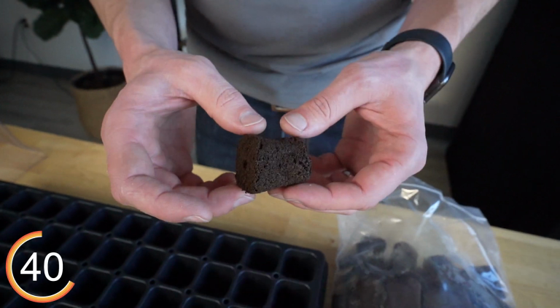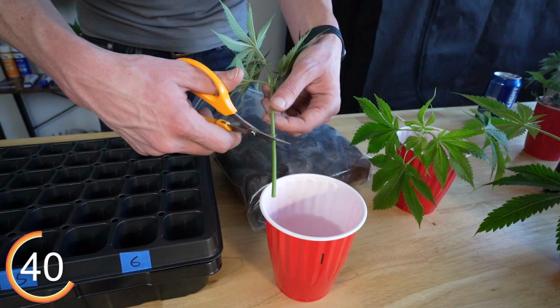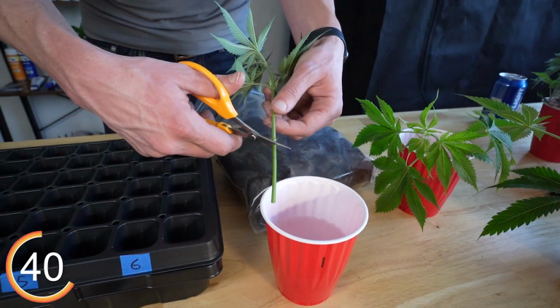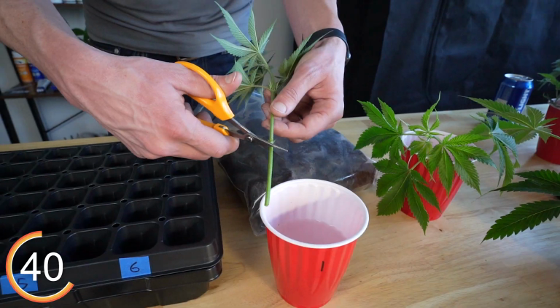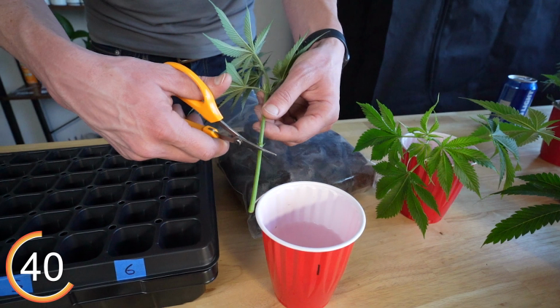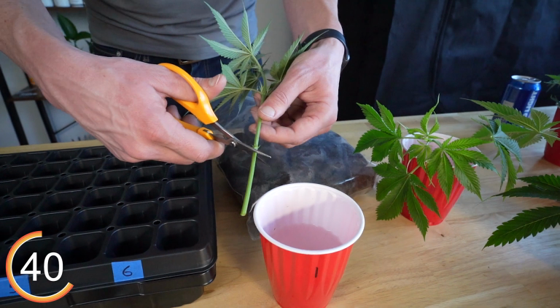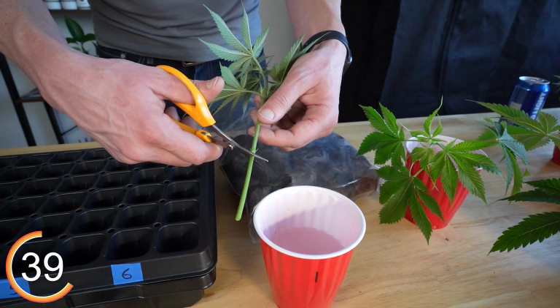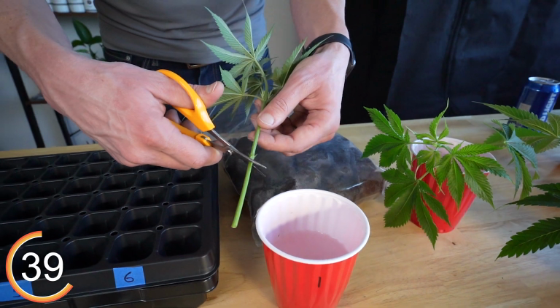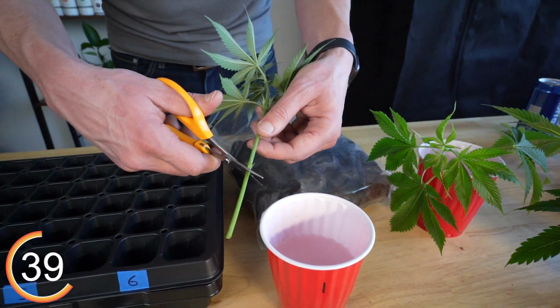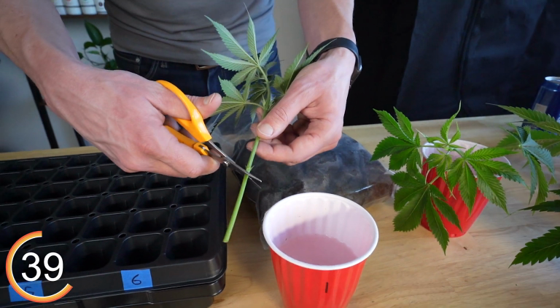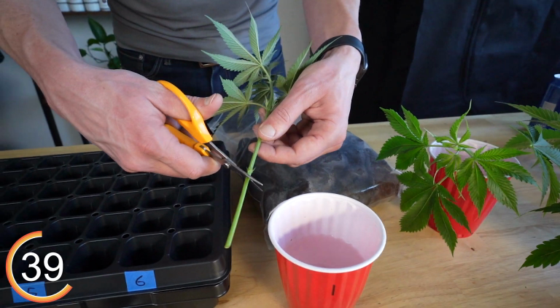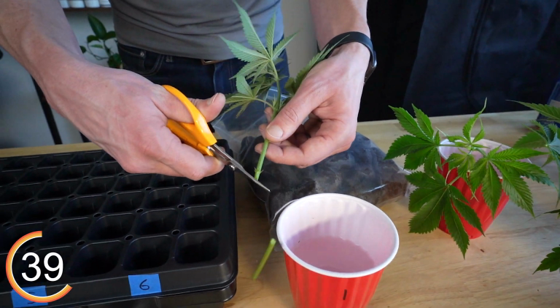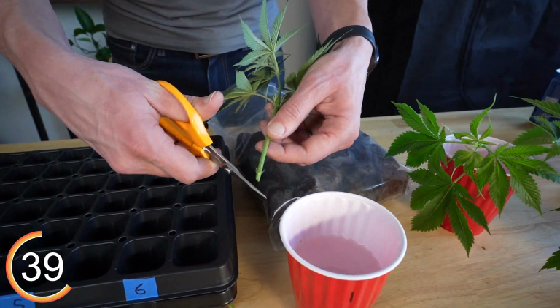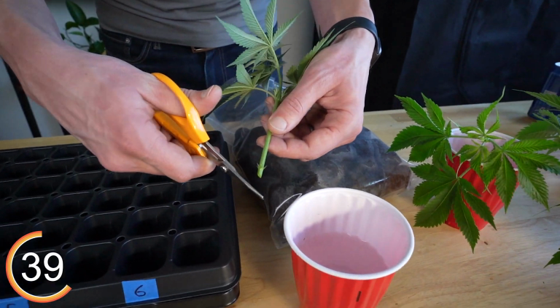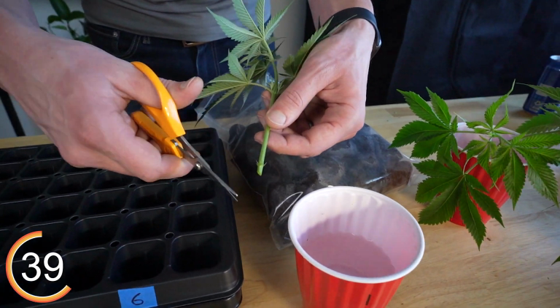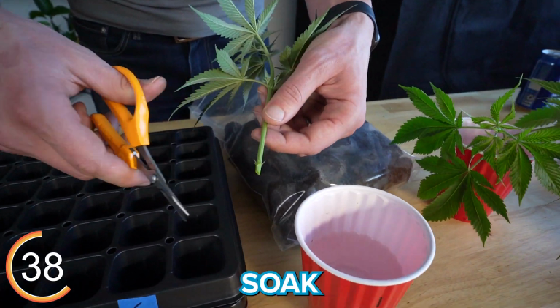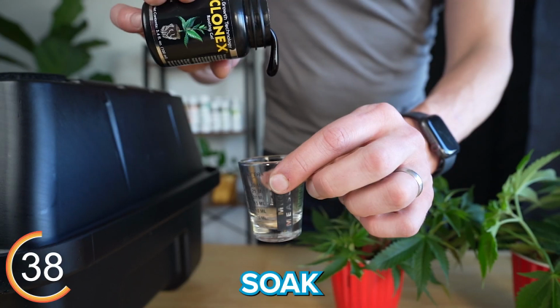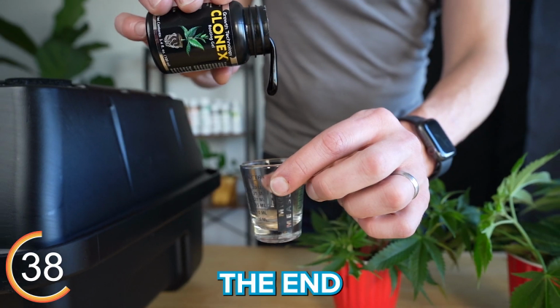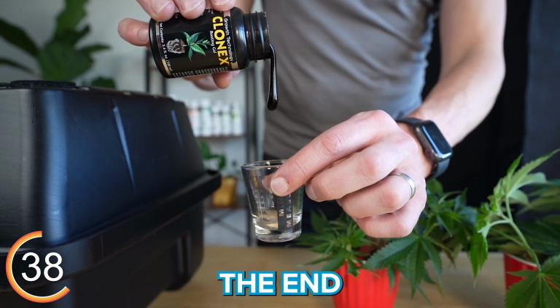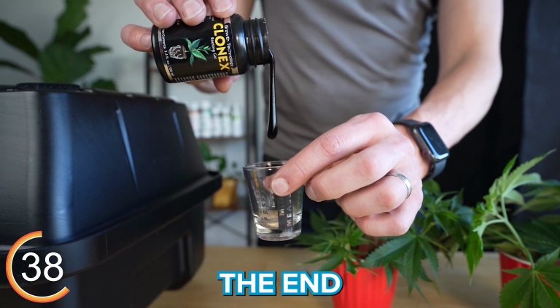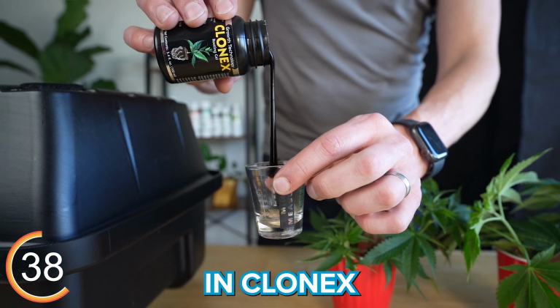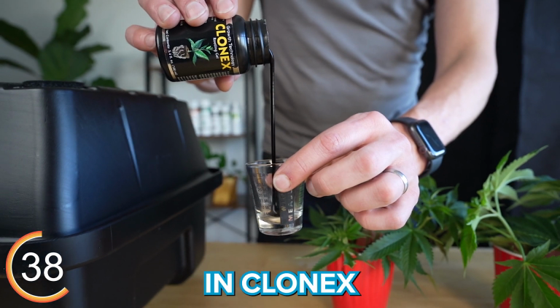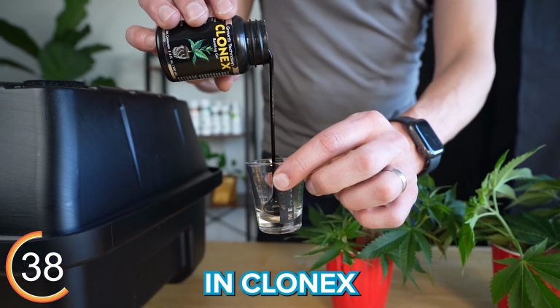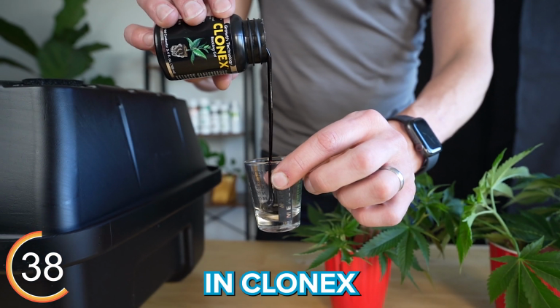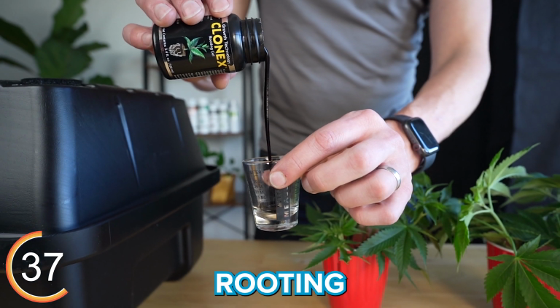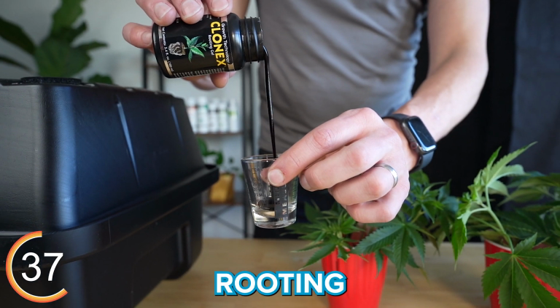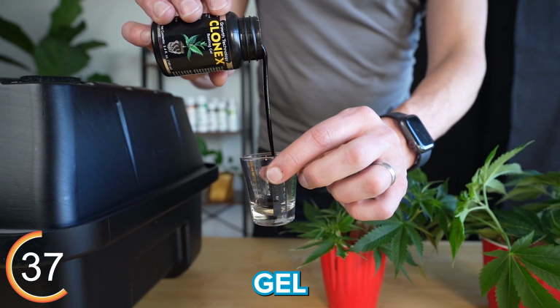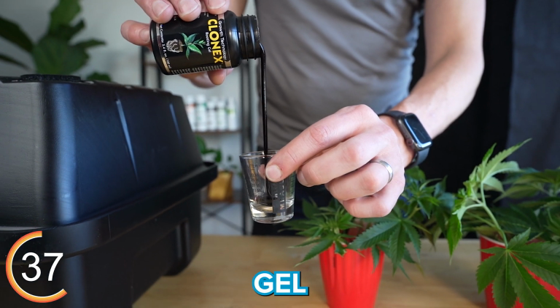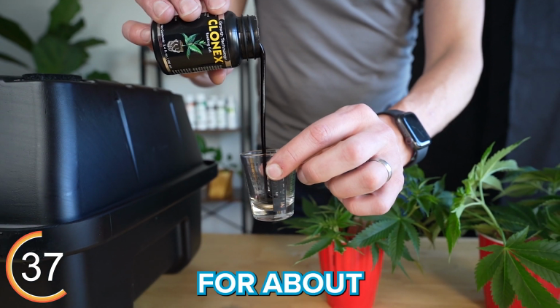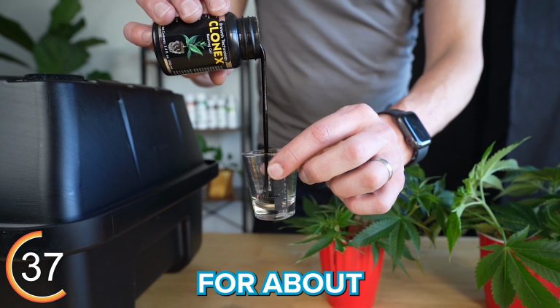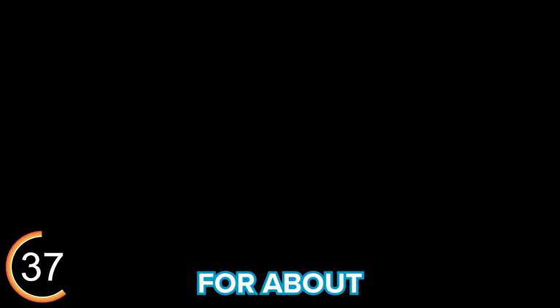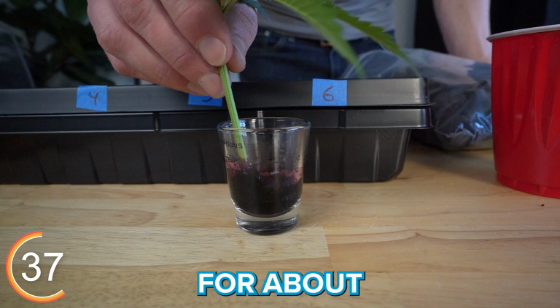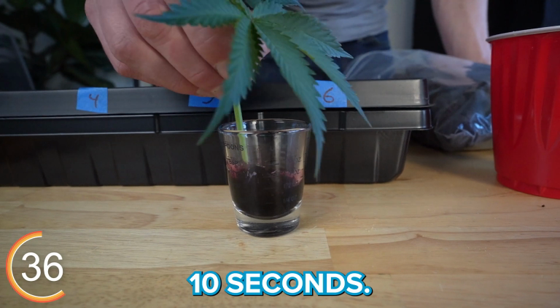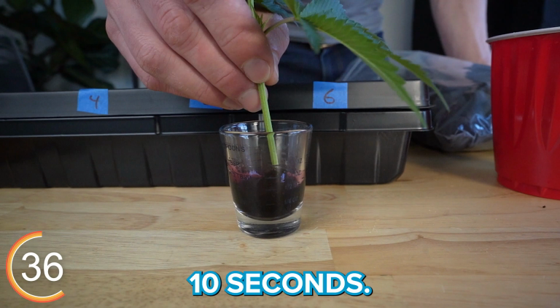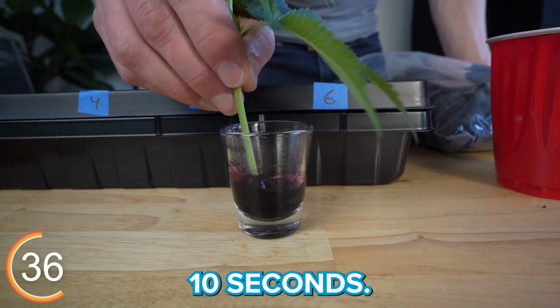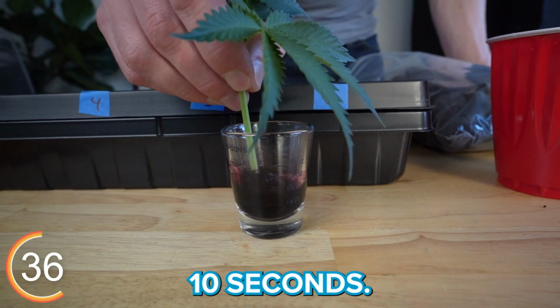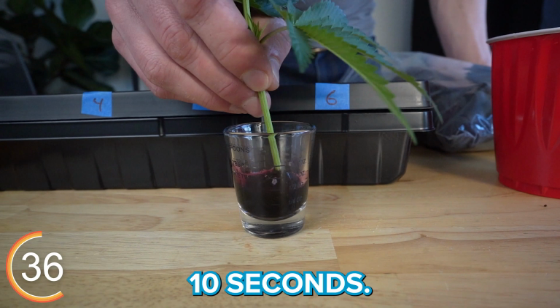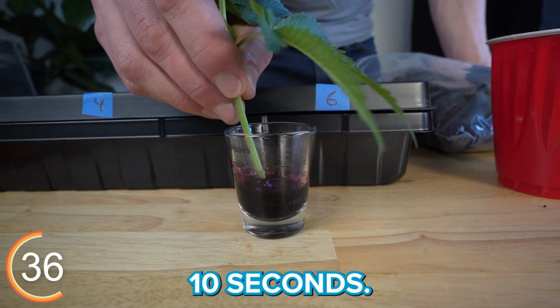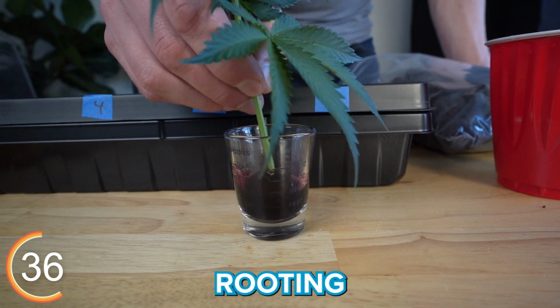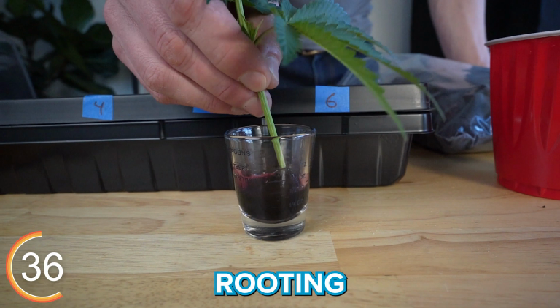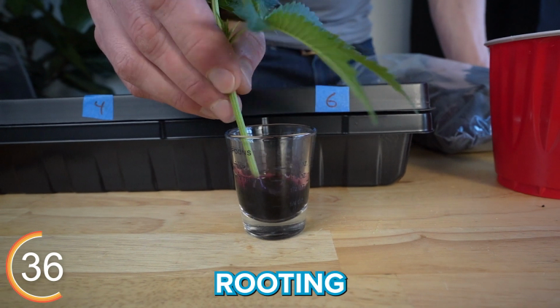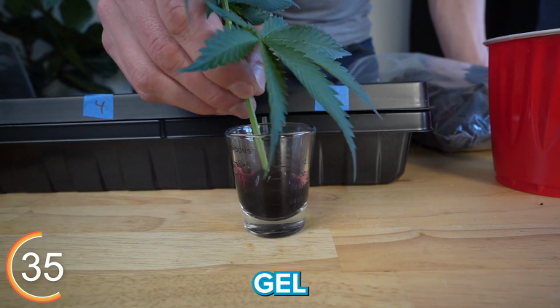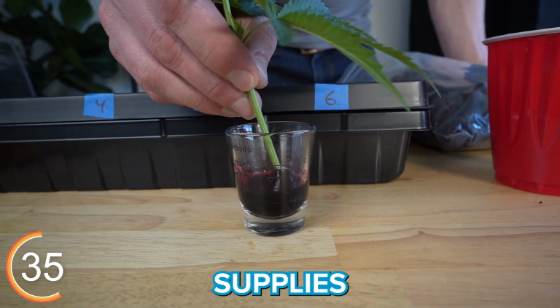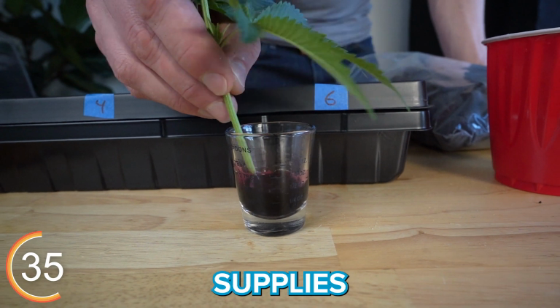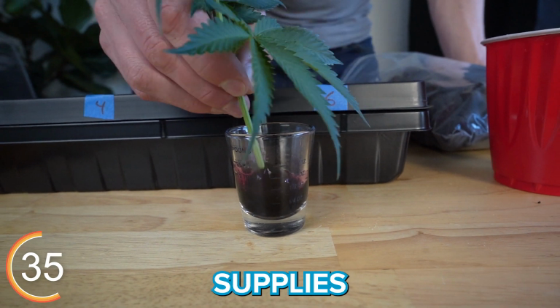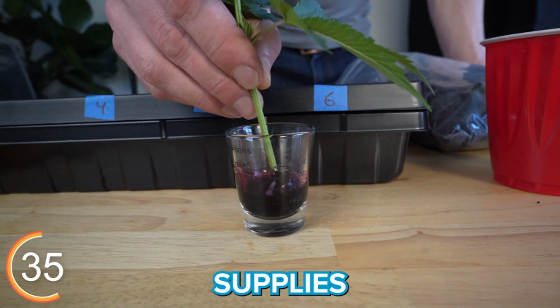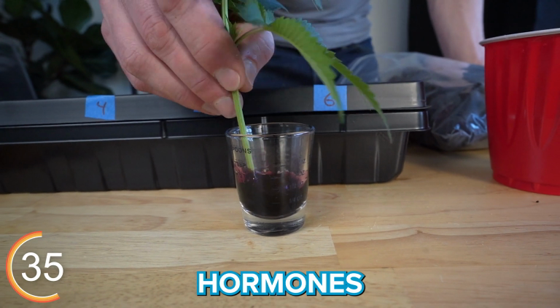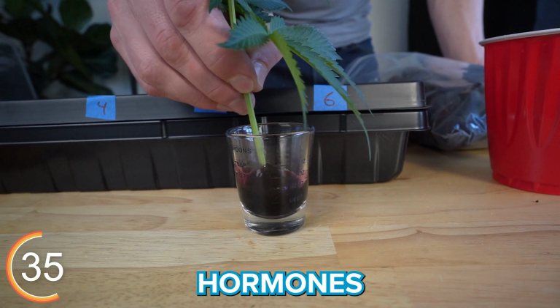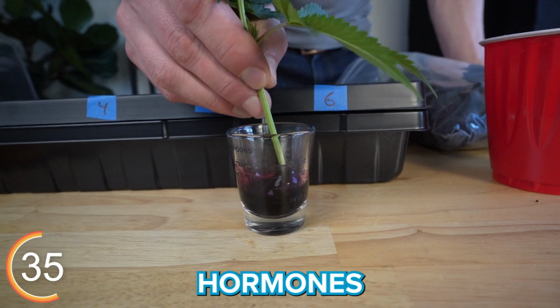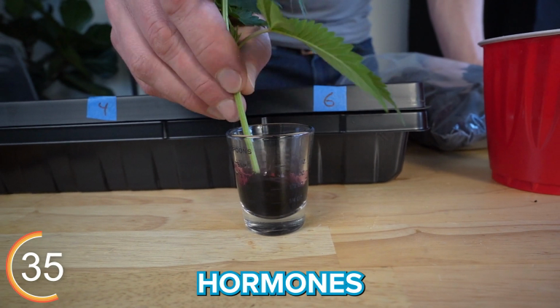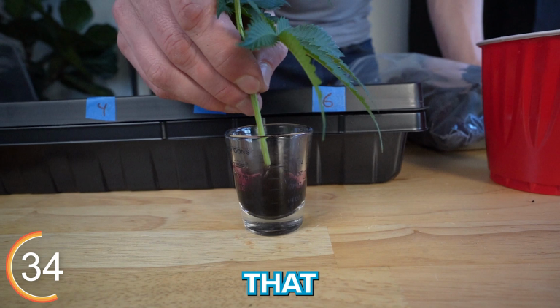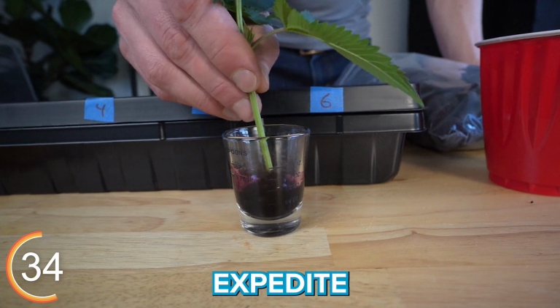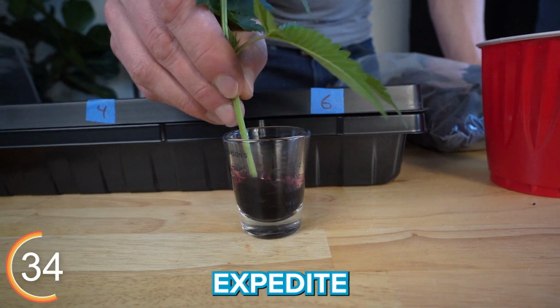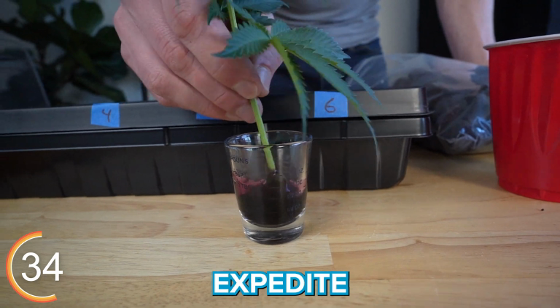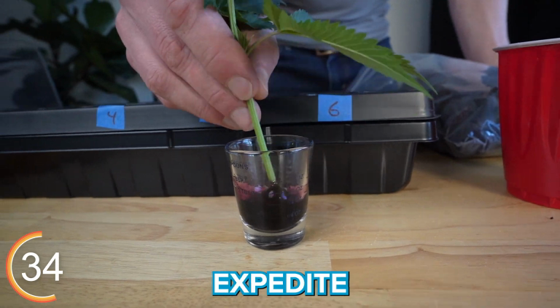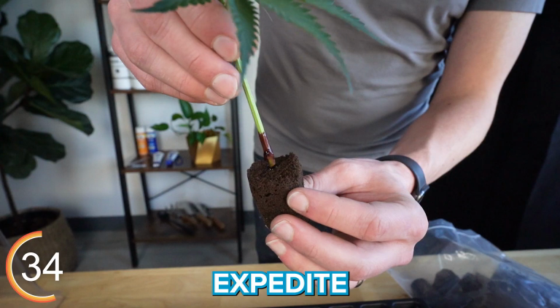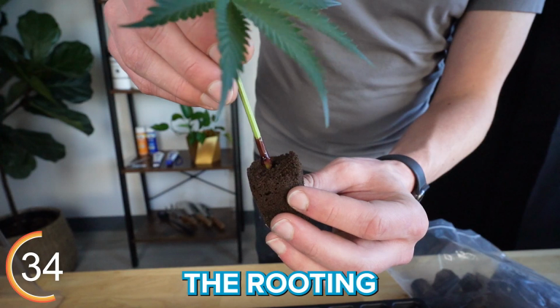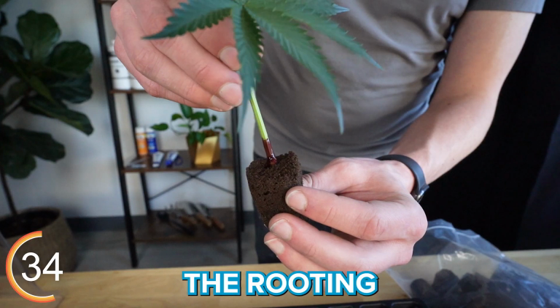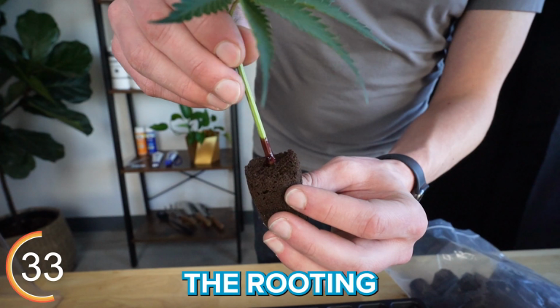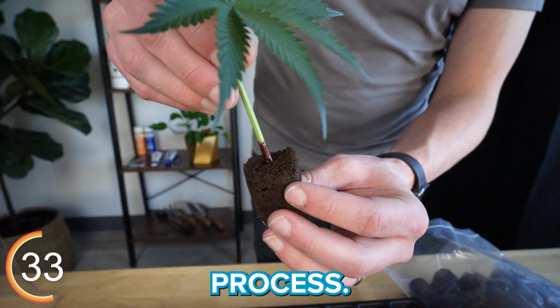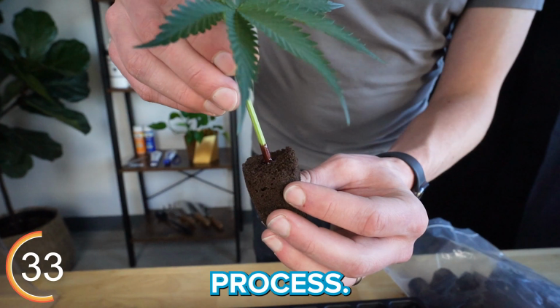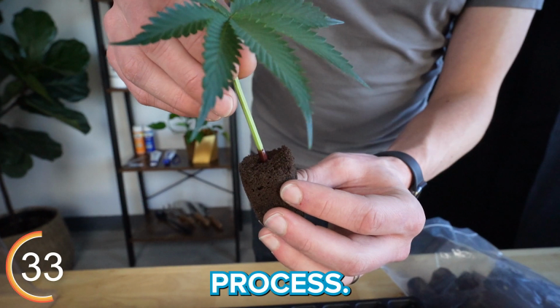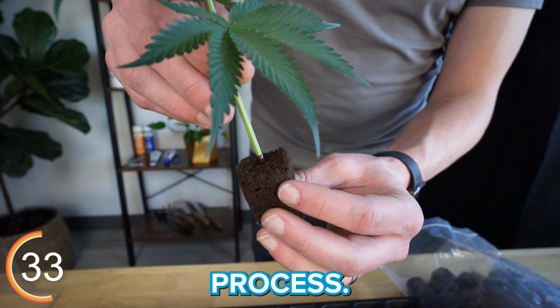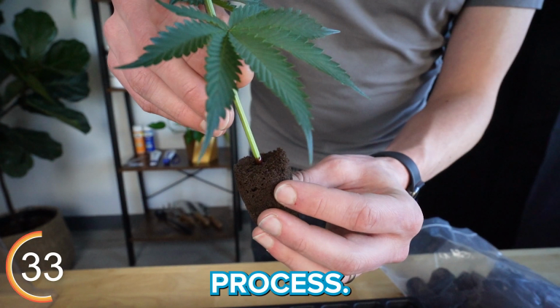We're going to give our cutting a fresh trim and then soak the end in Clonex rooting gel for about 10 seconds. Rooting gel supplies hormones that expedite the rooting process.